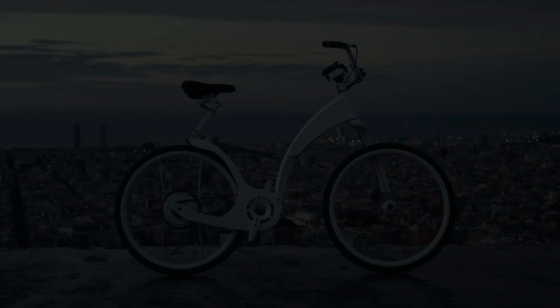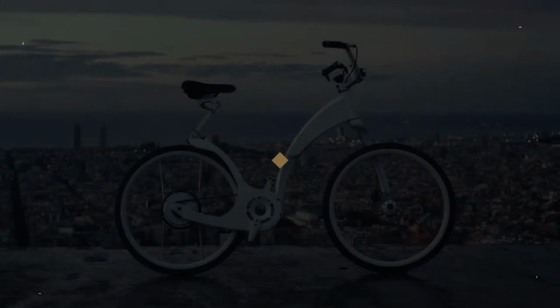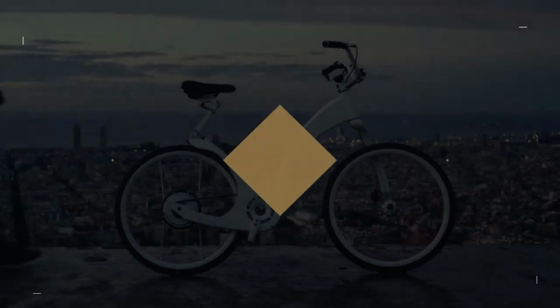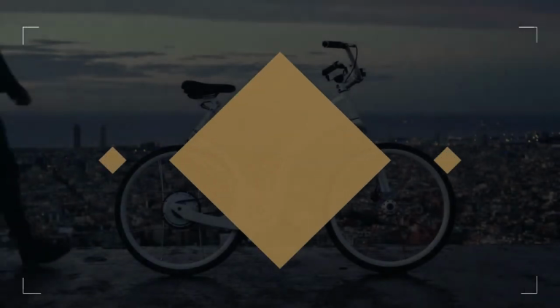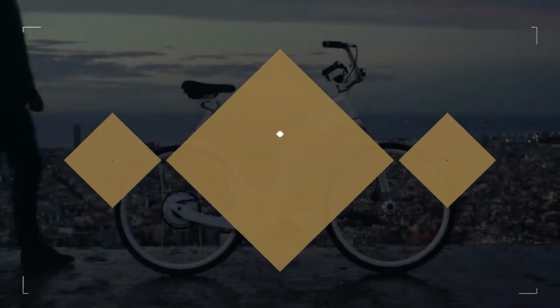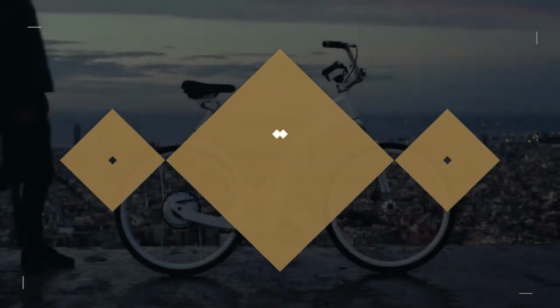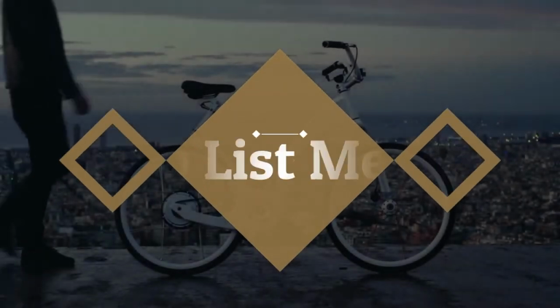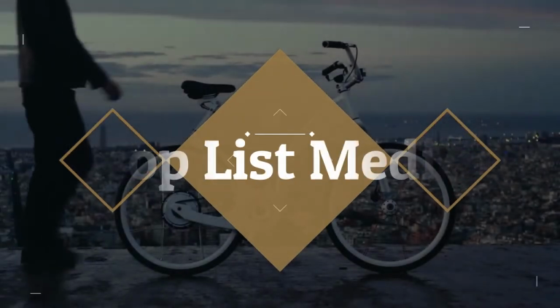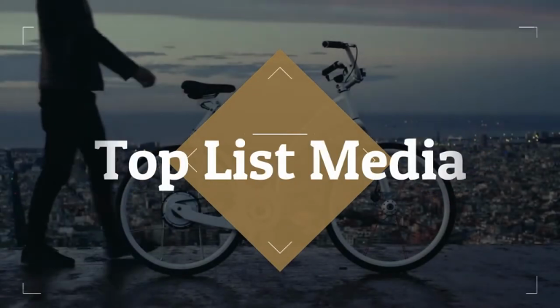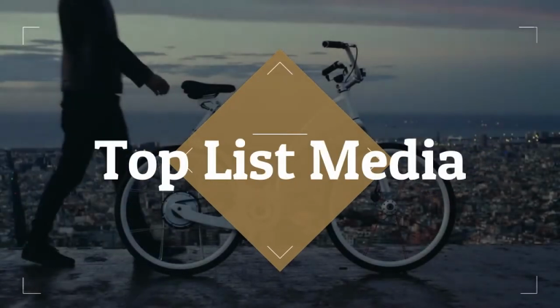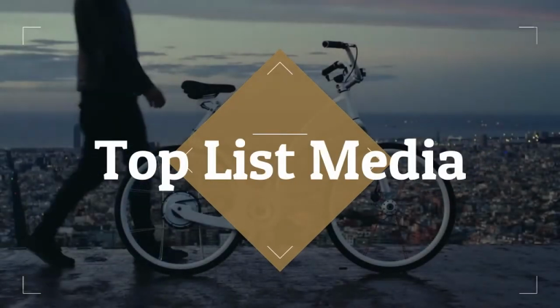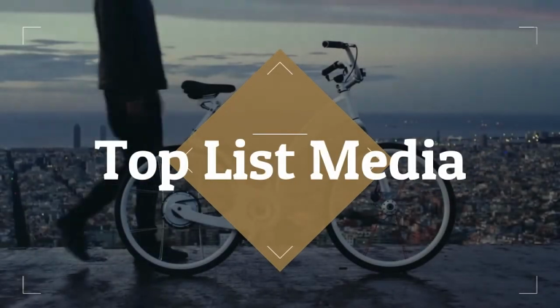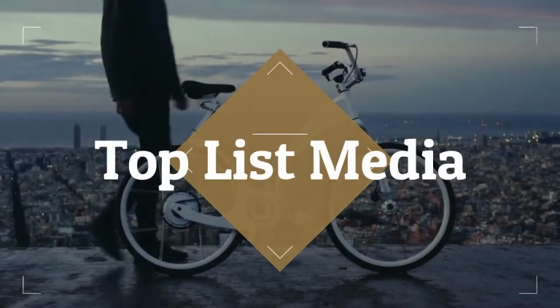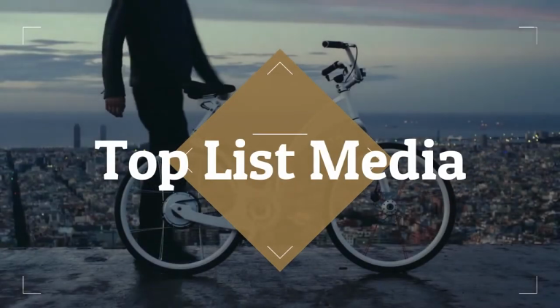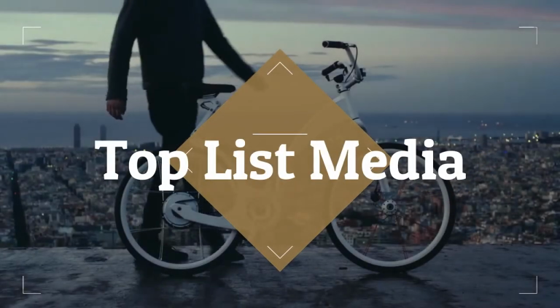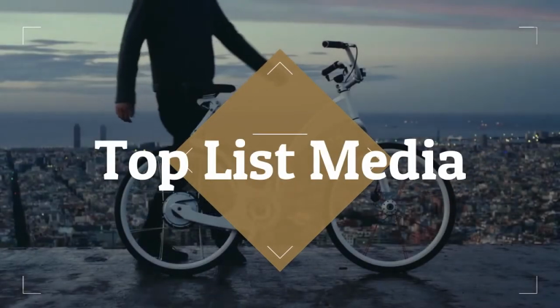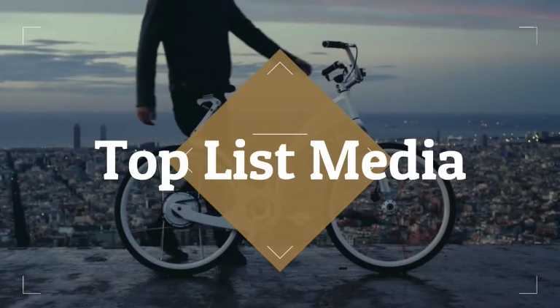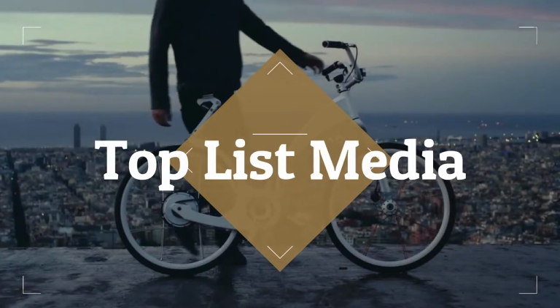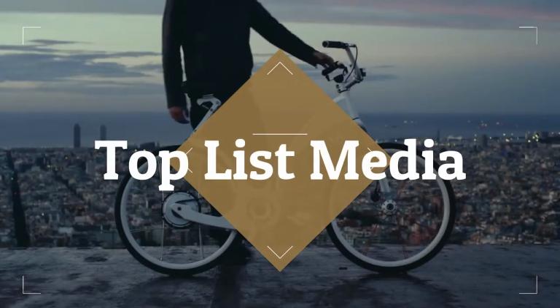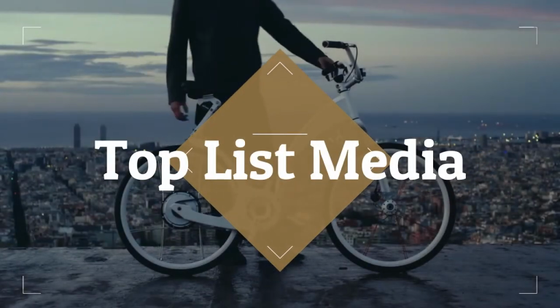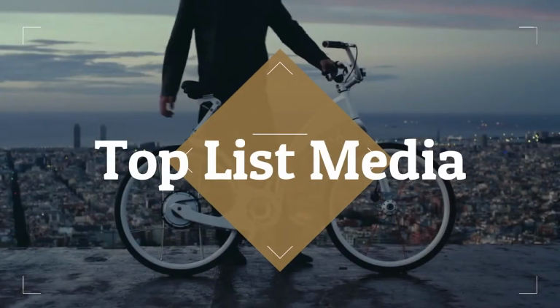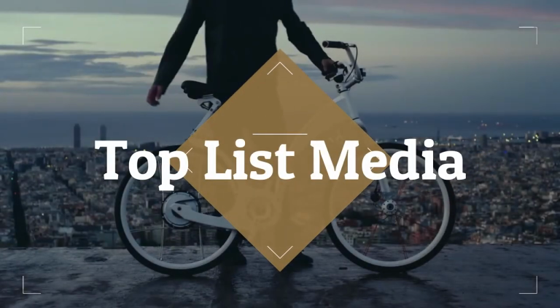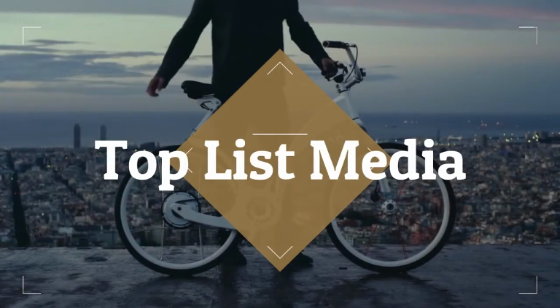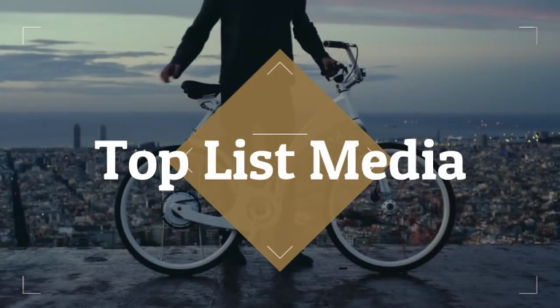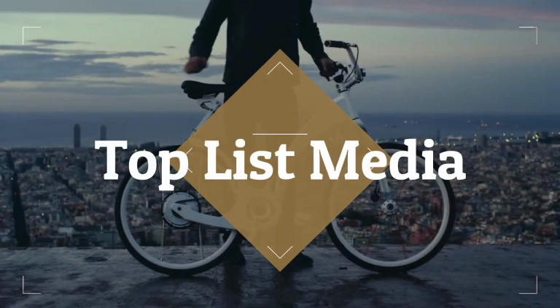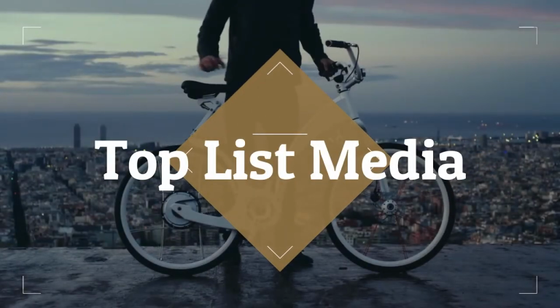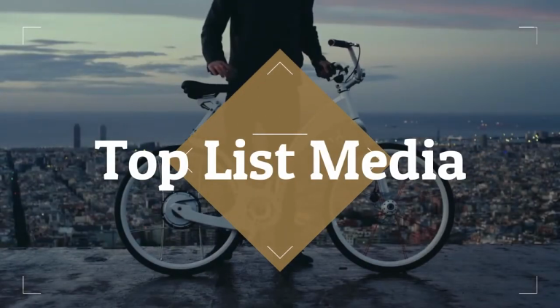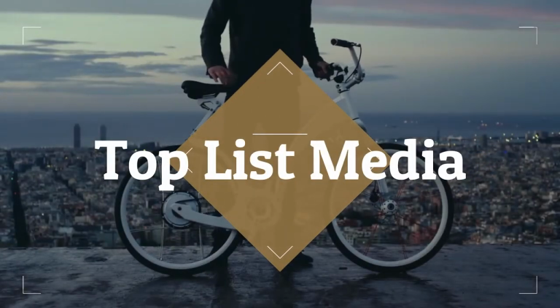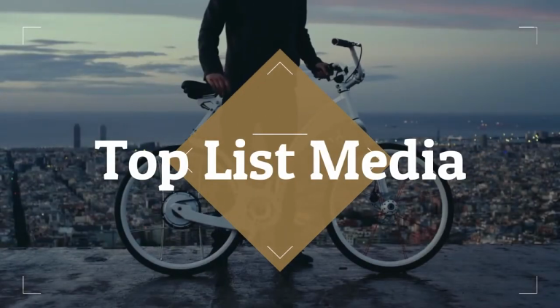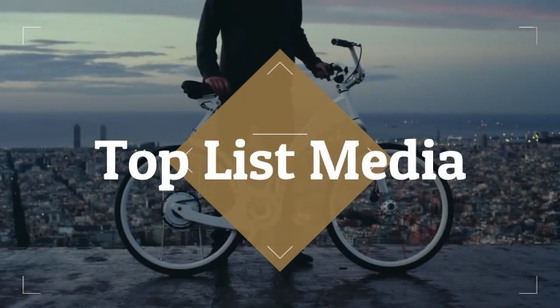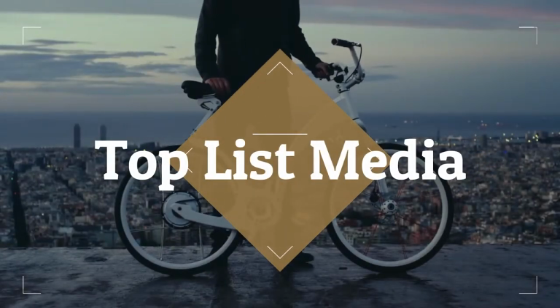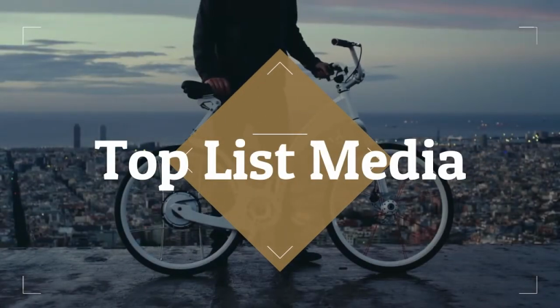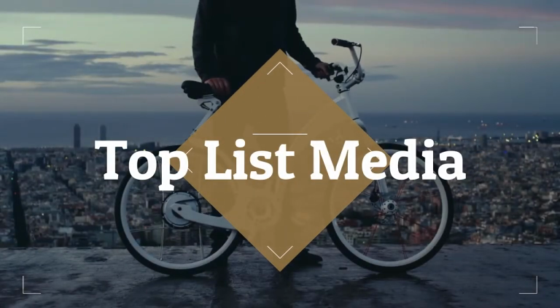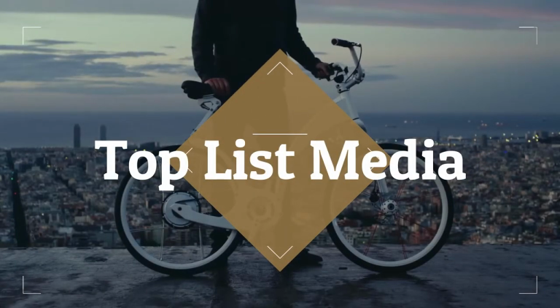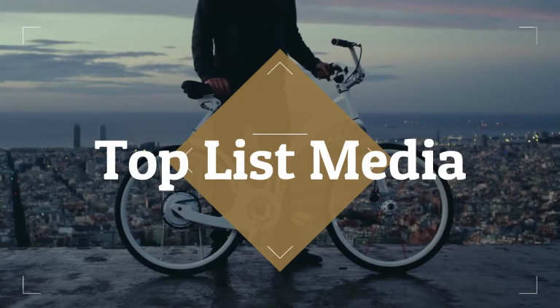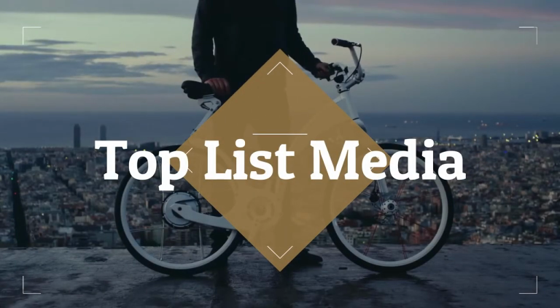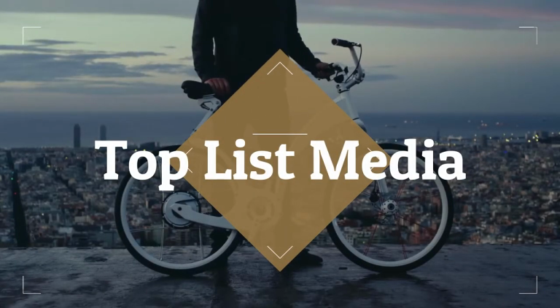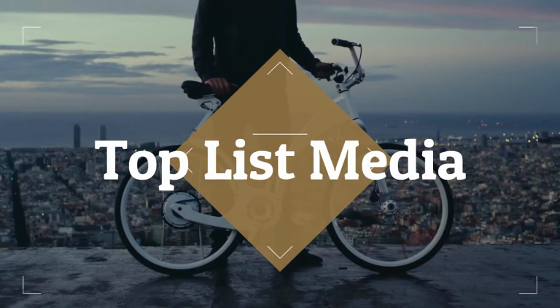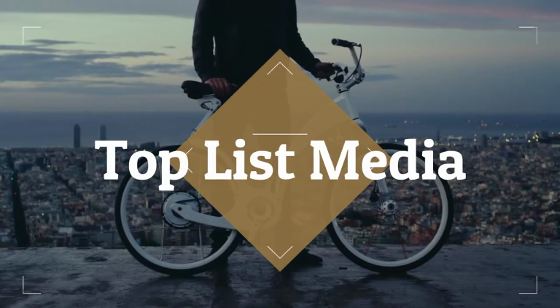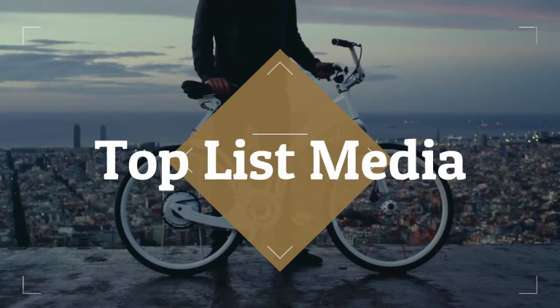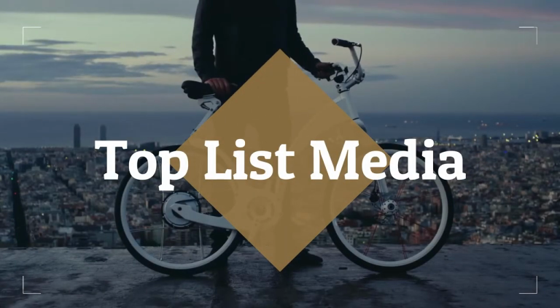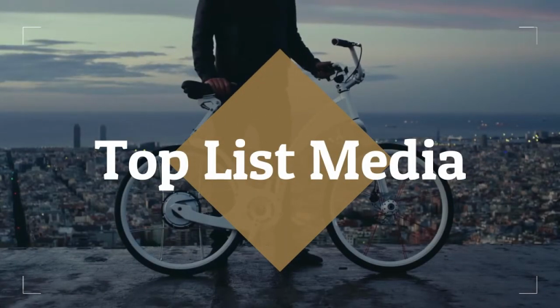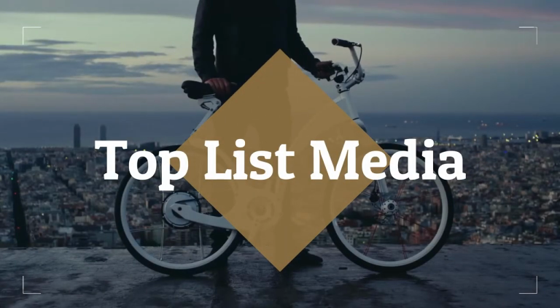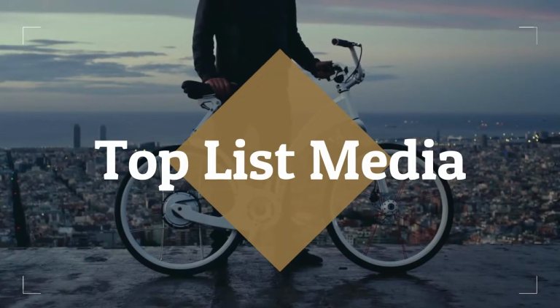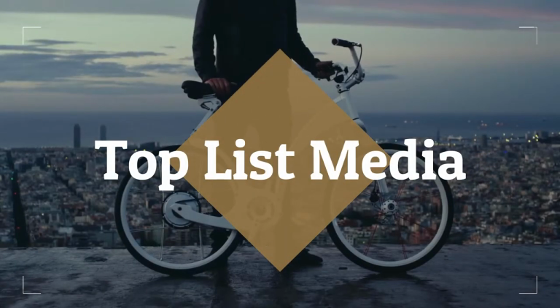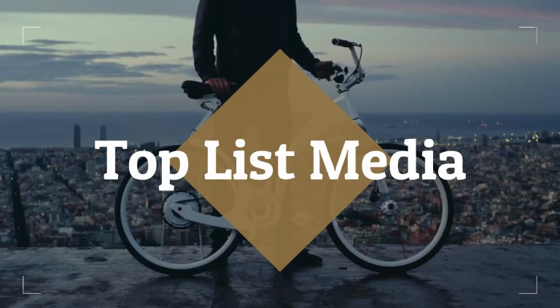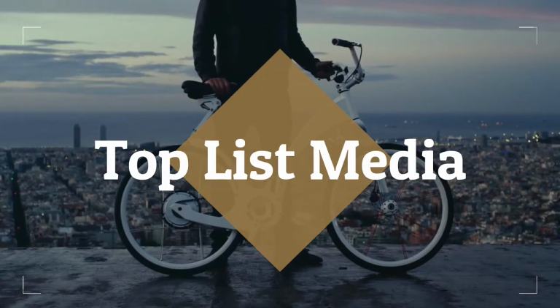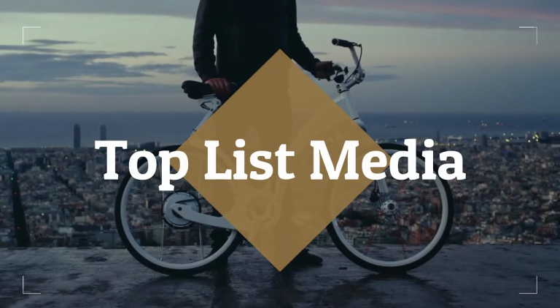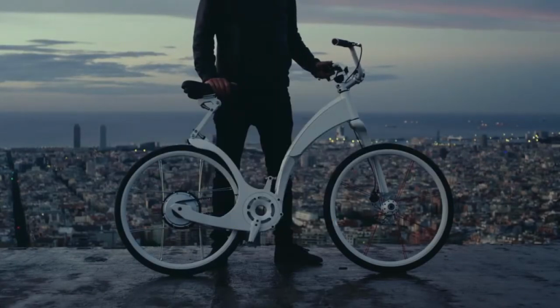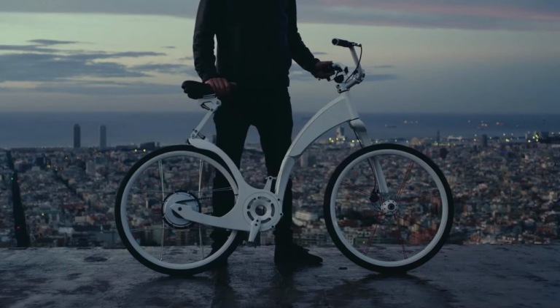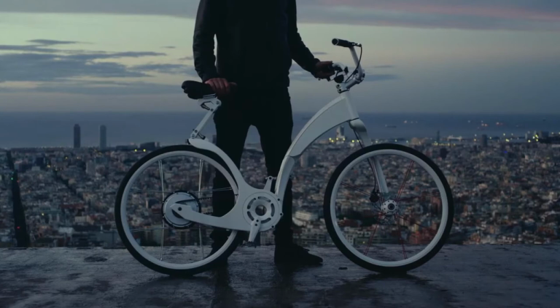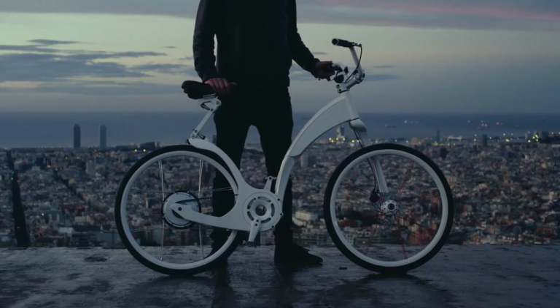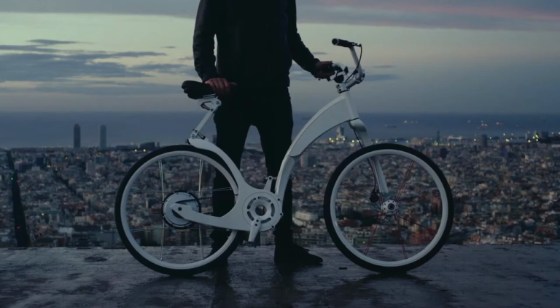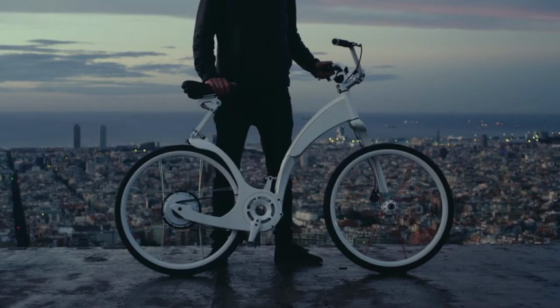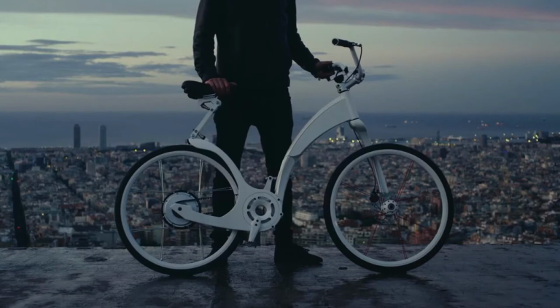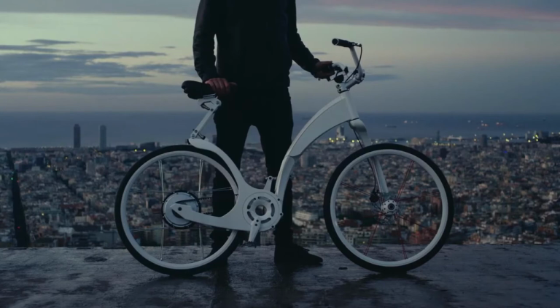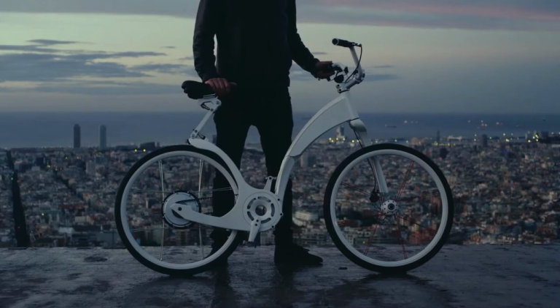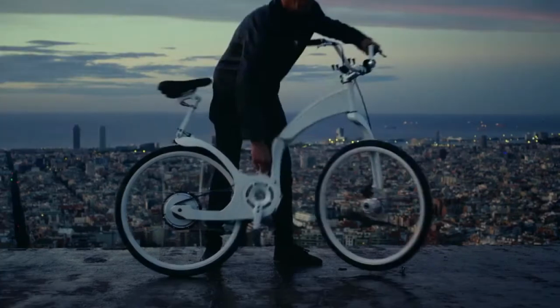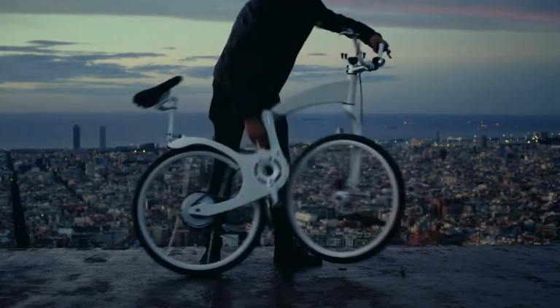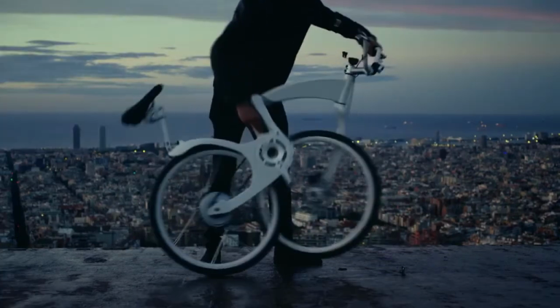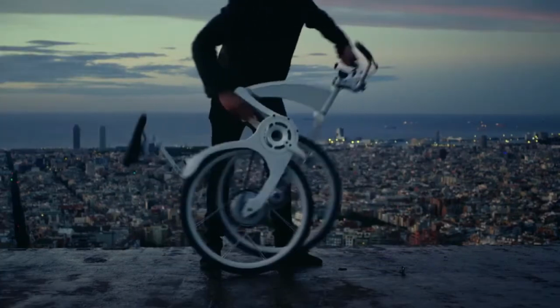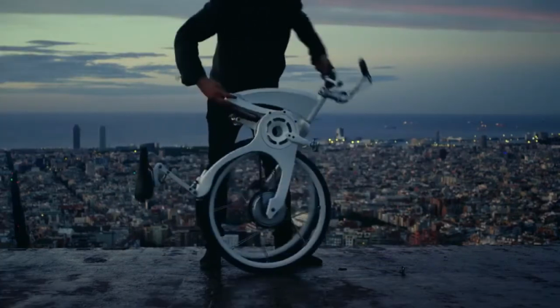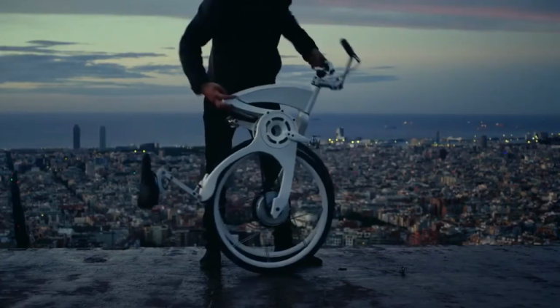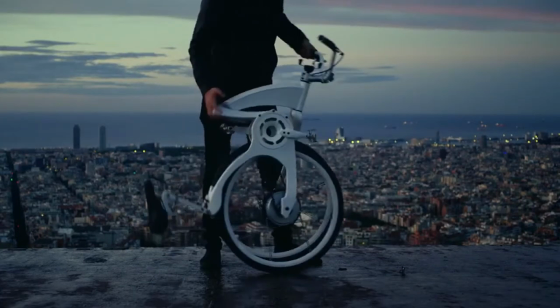Hi guys! Welcome to my new video. In this video we will discuss about some of the cool inventions.